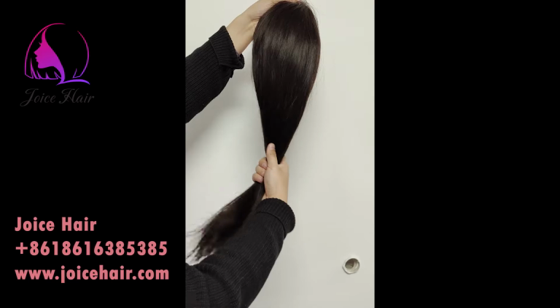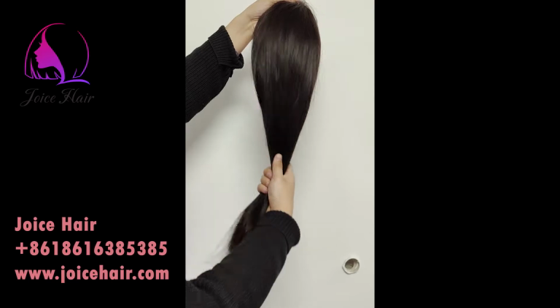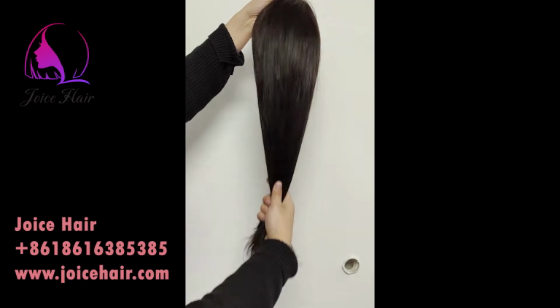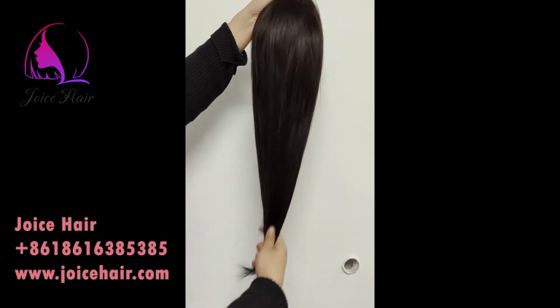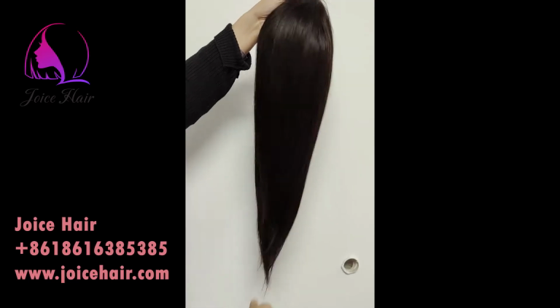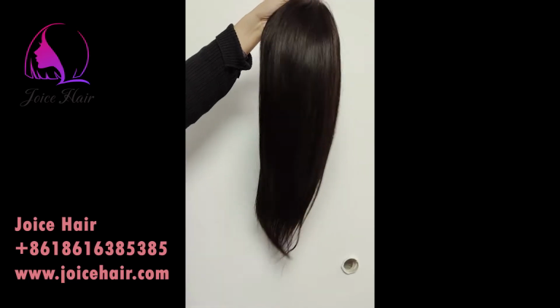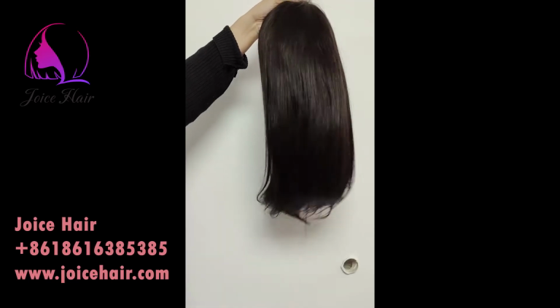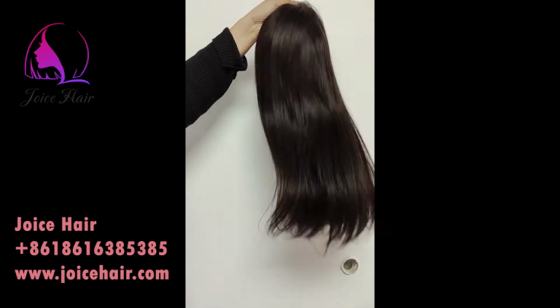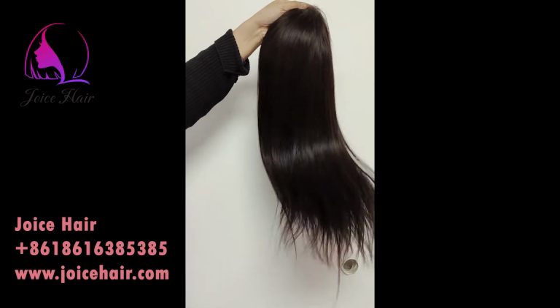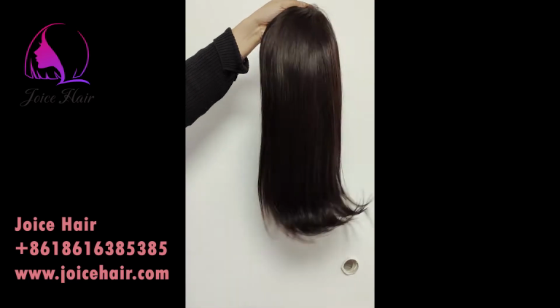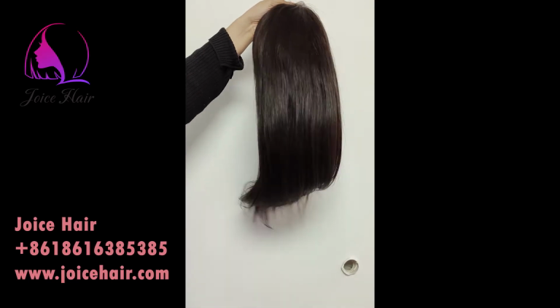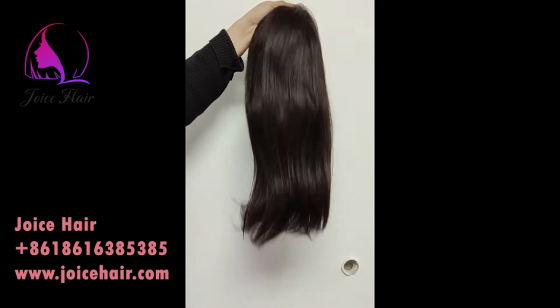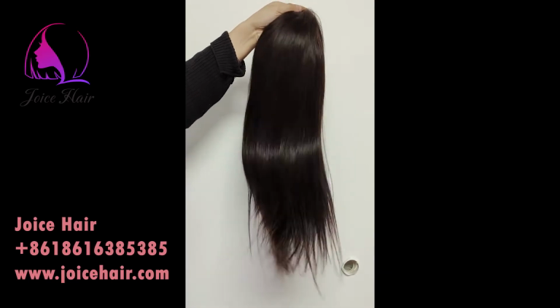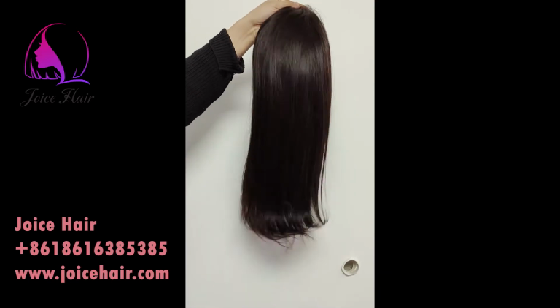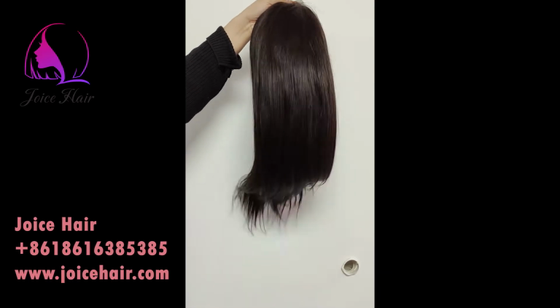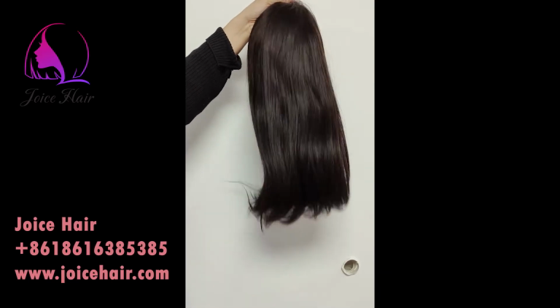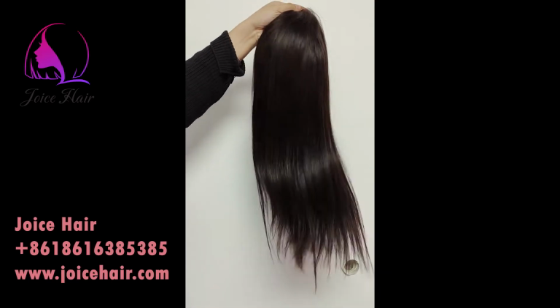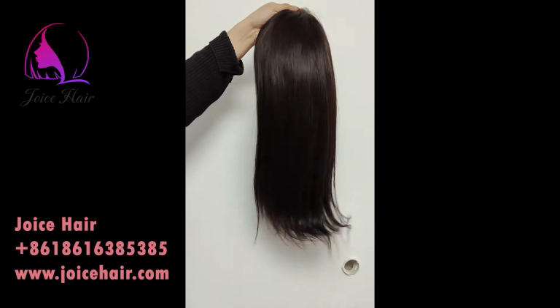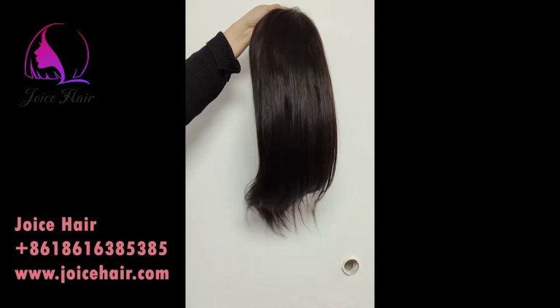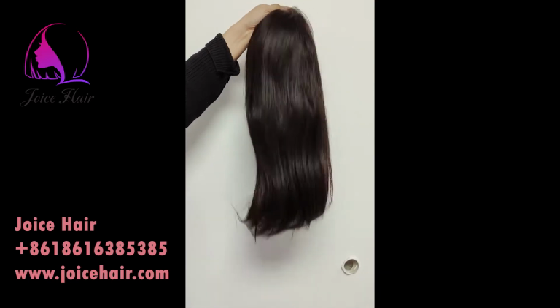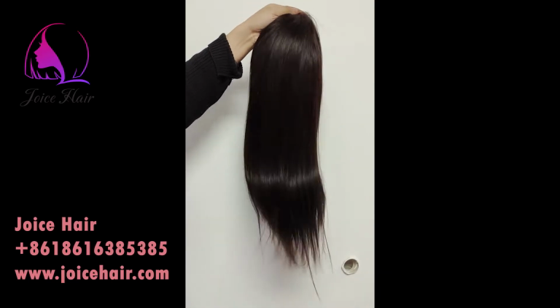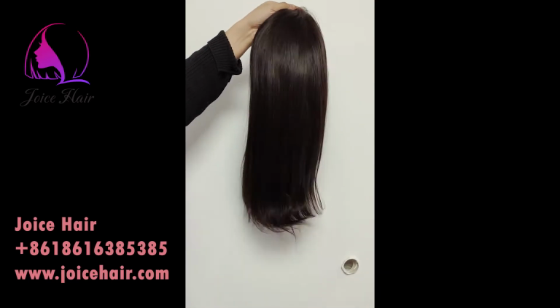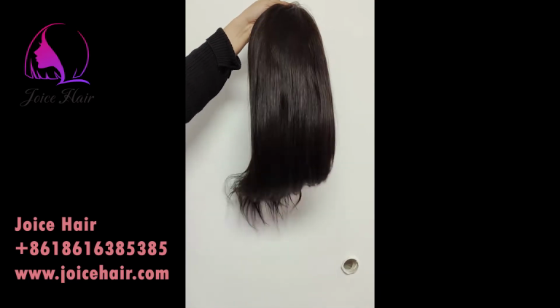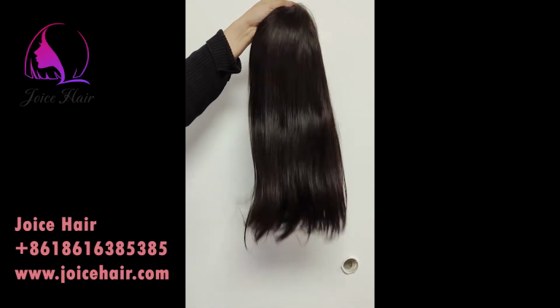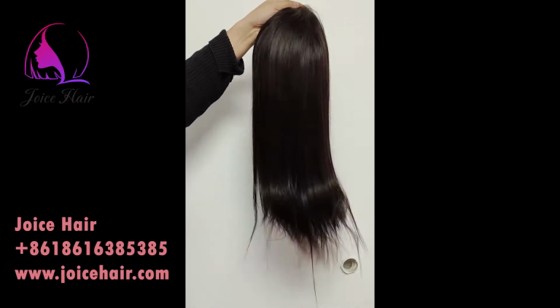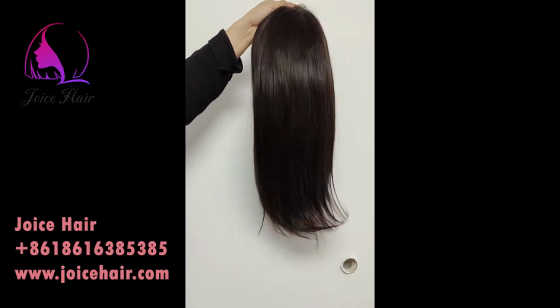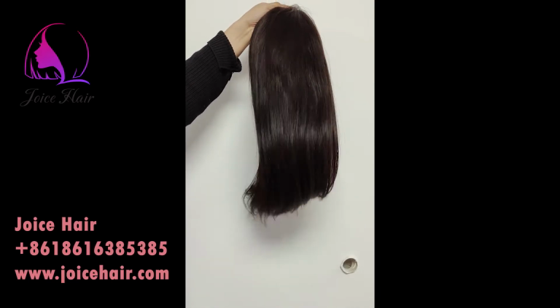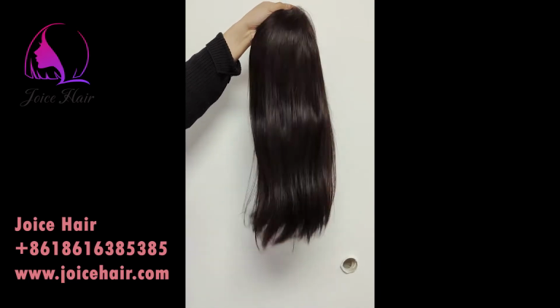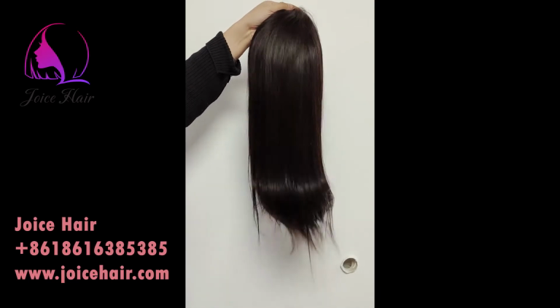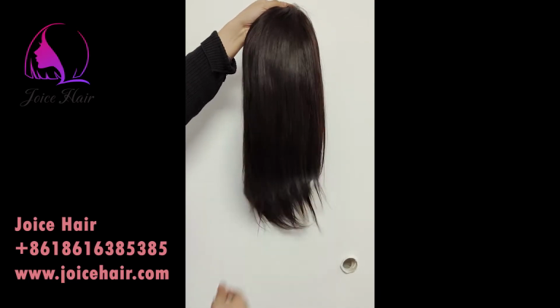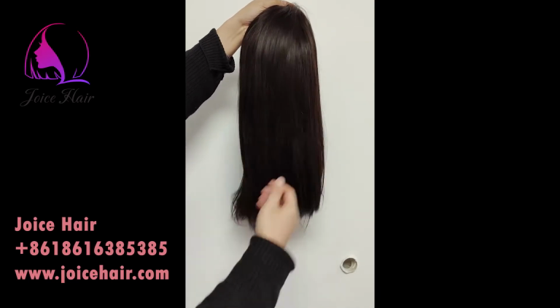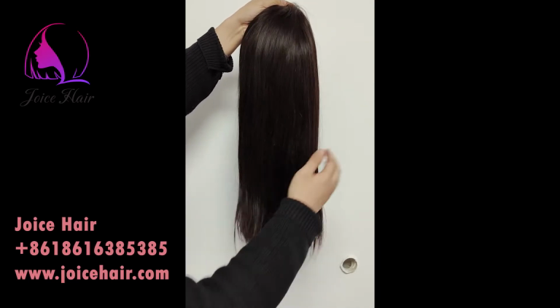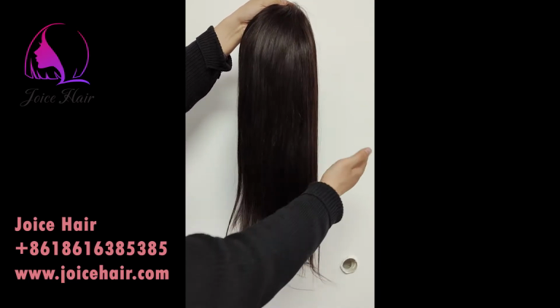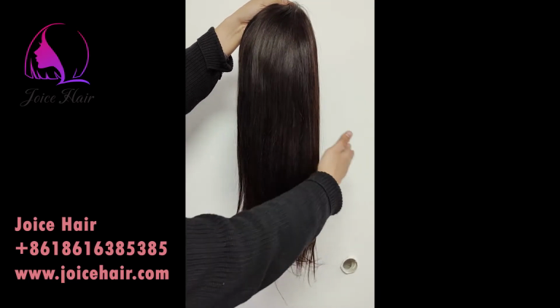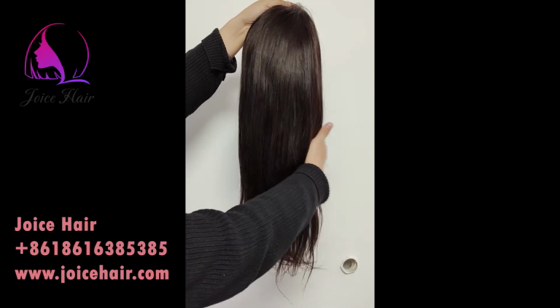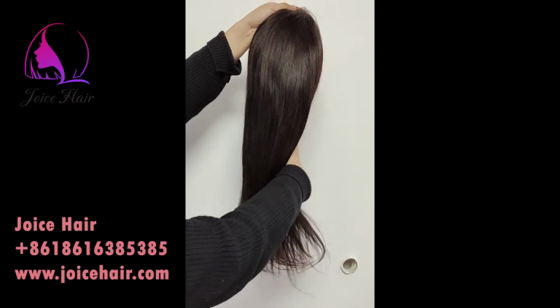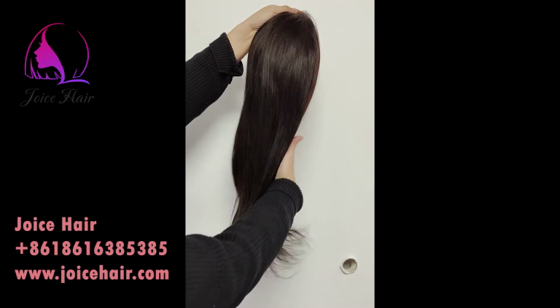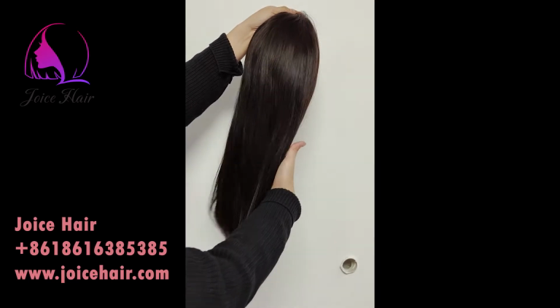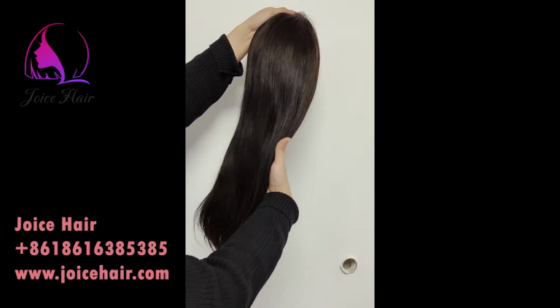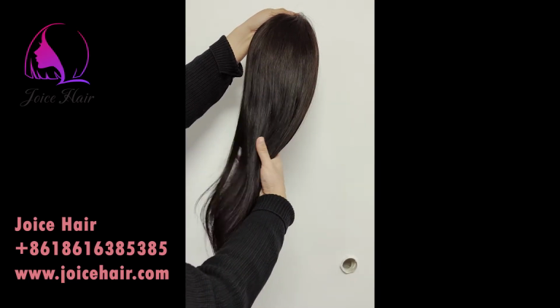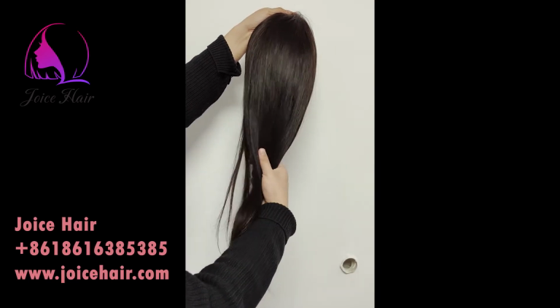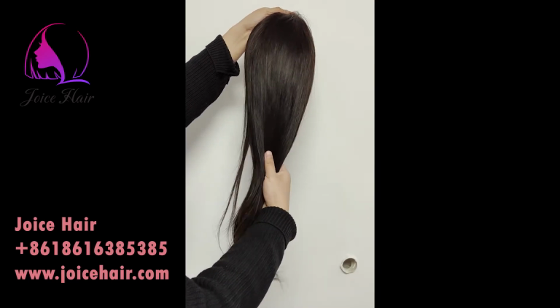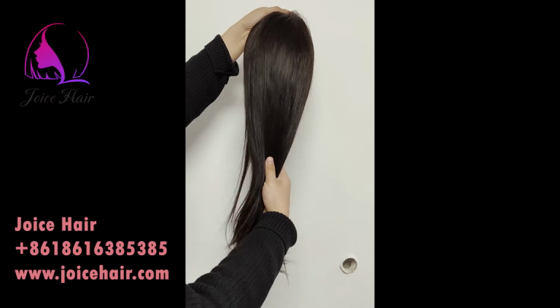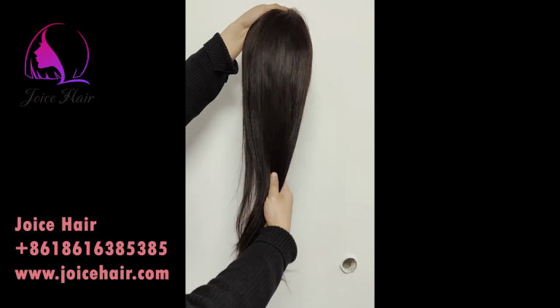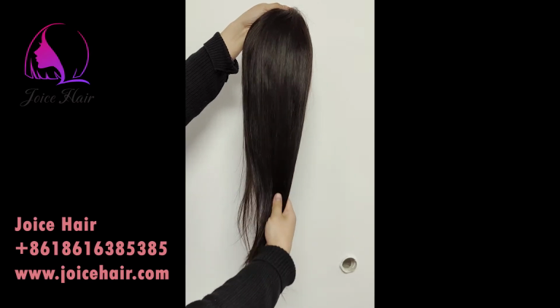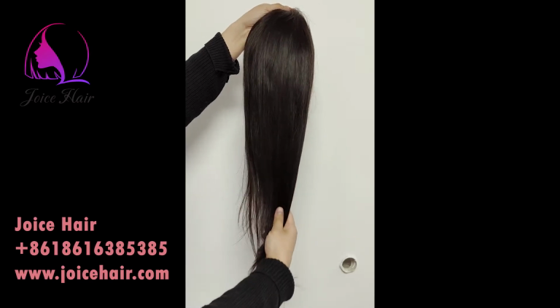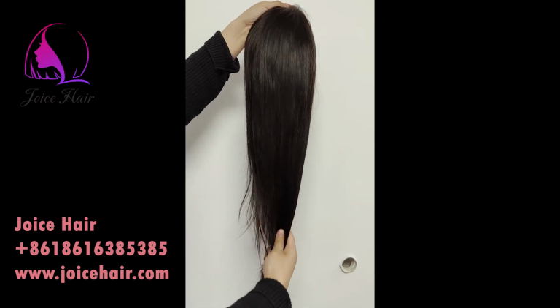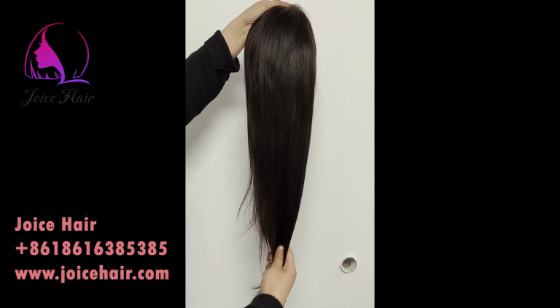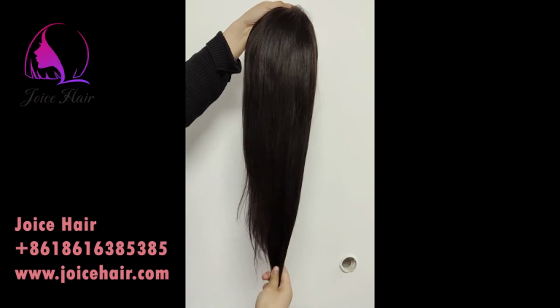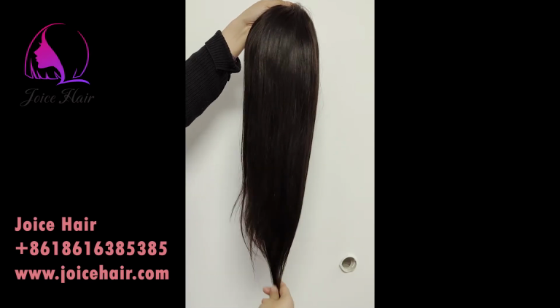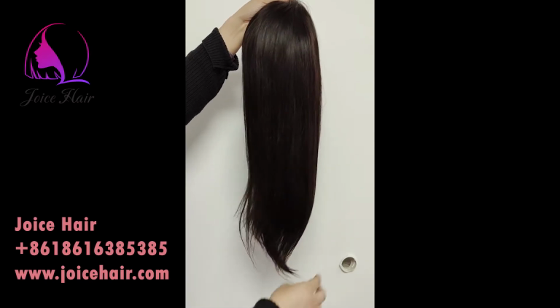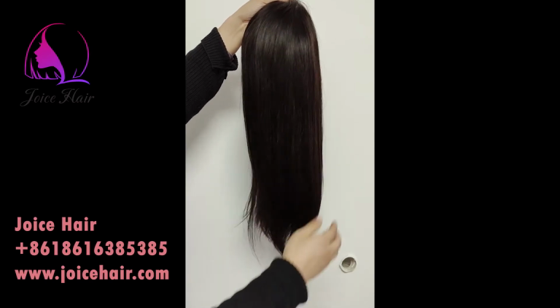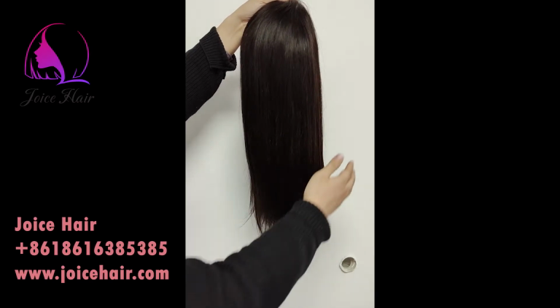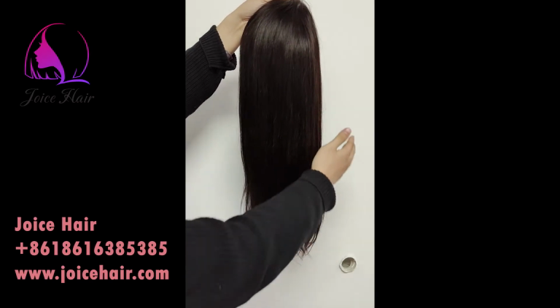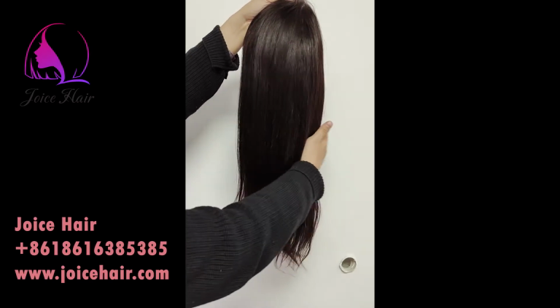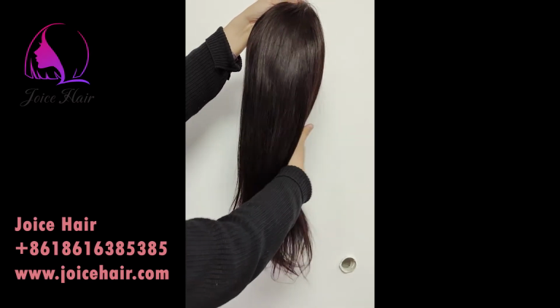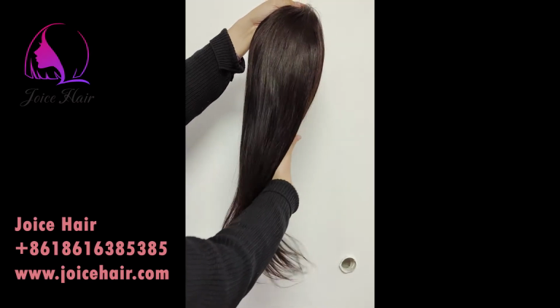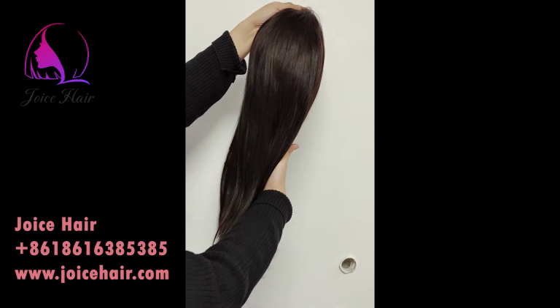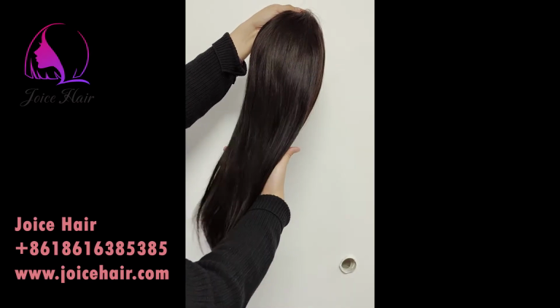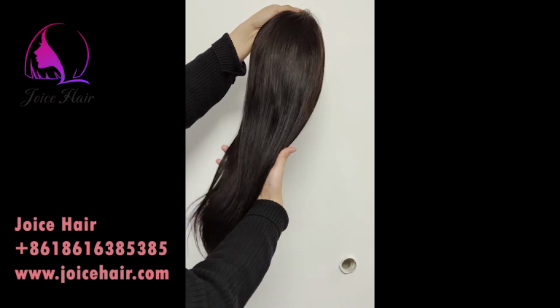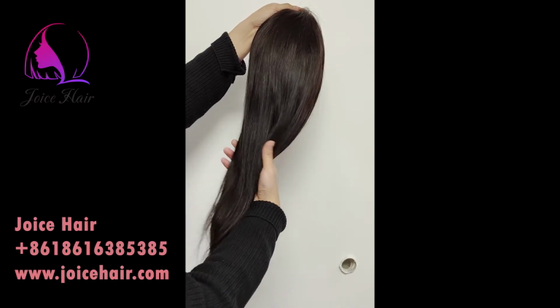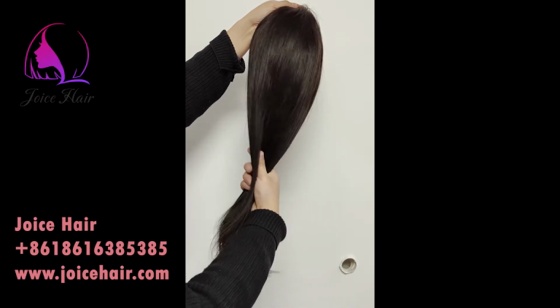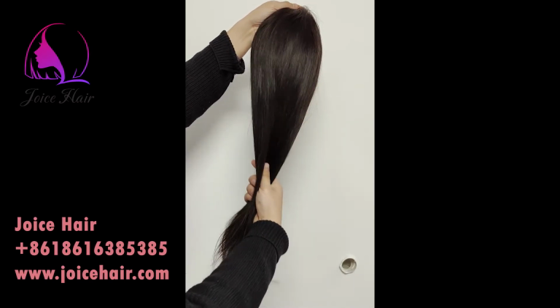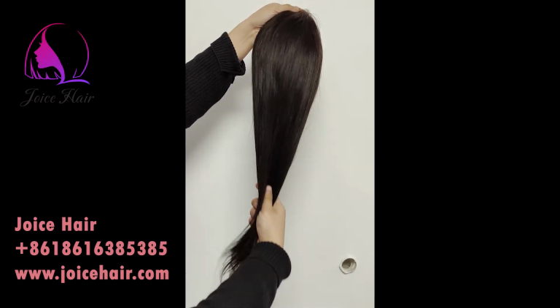Everyone, welcome to my channel. This is Anton from Joice here. Today's video, let me show you the 13x4 lace frontal wig, Remy hair.